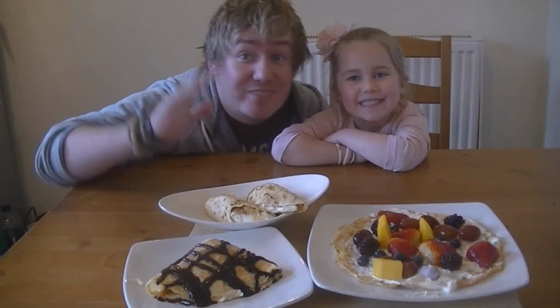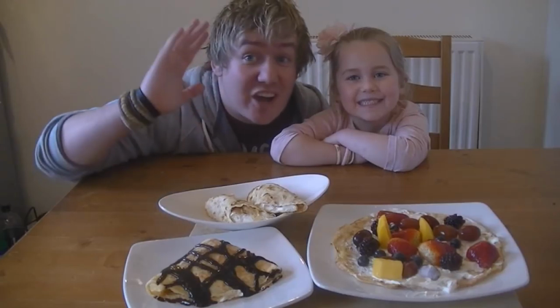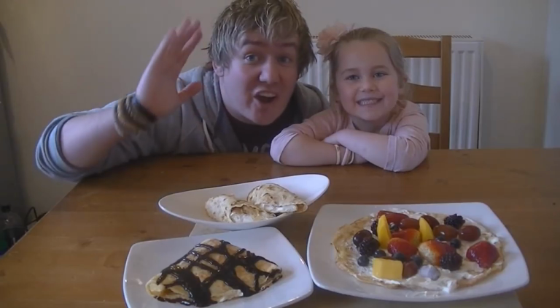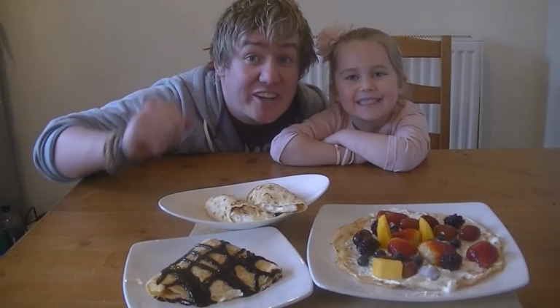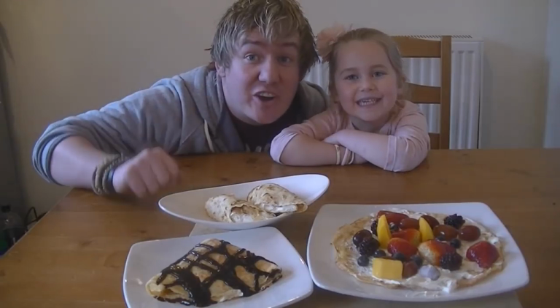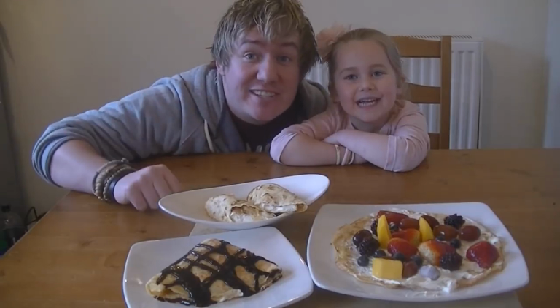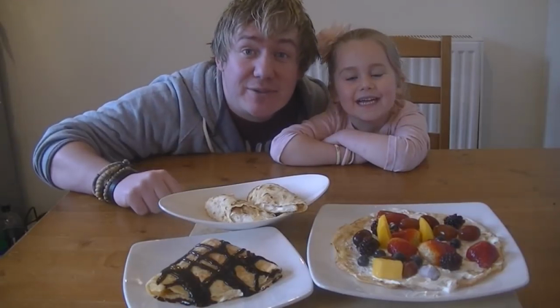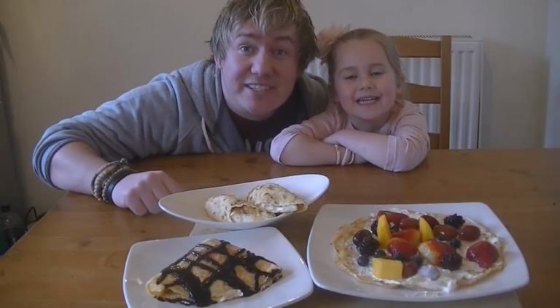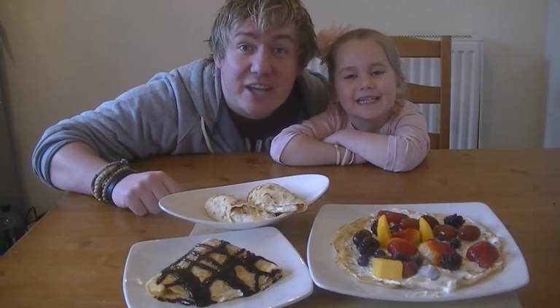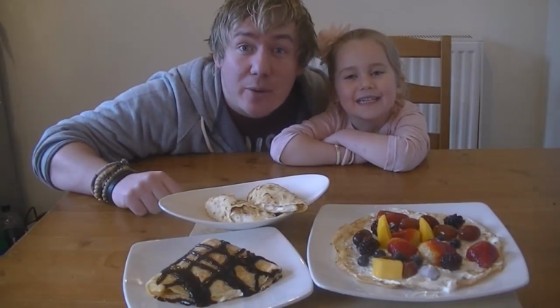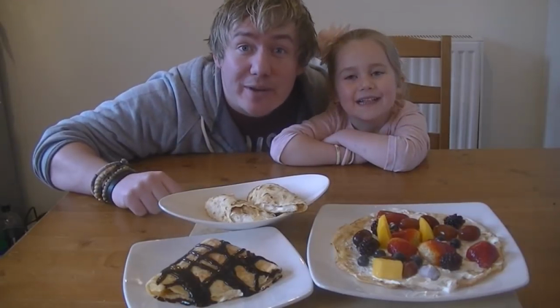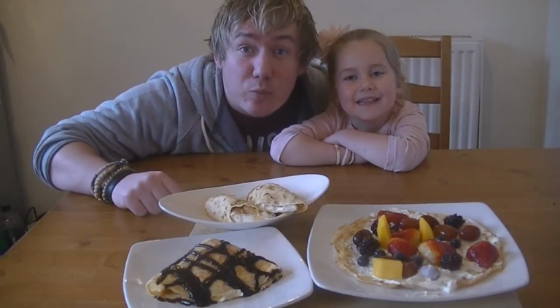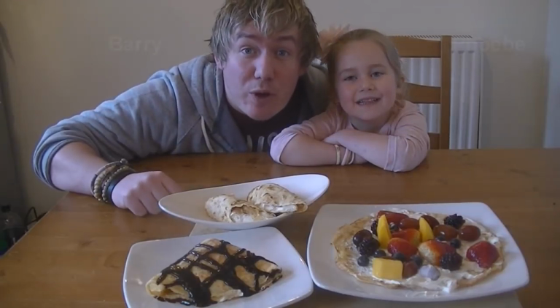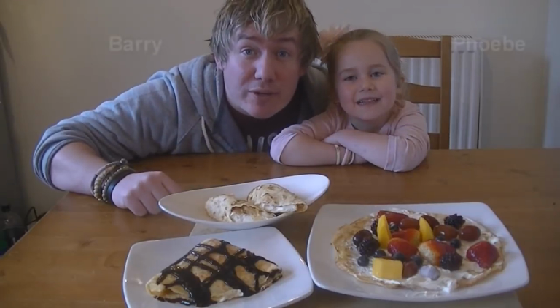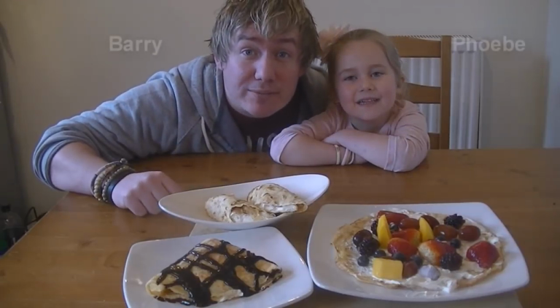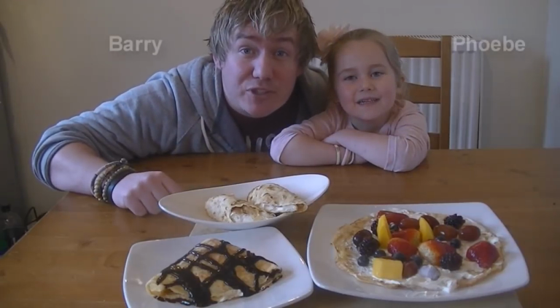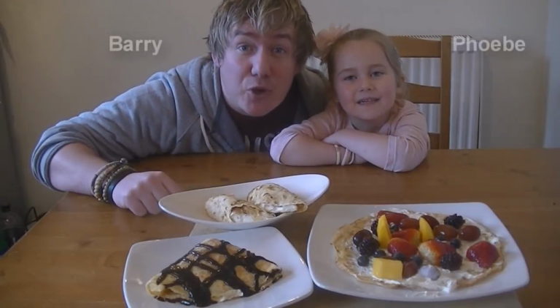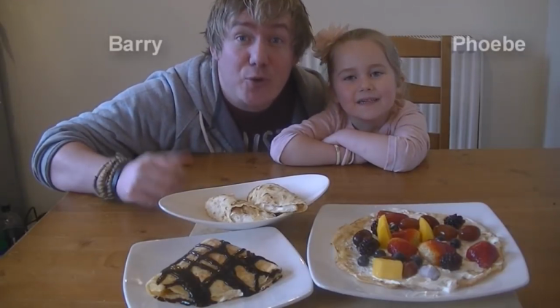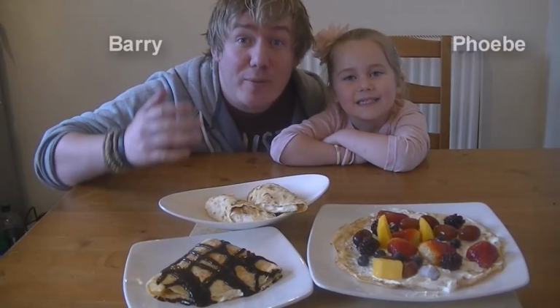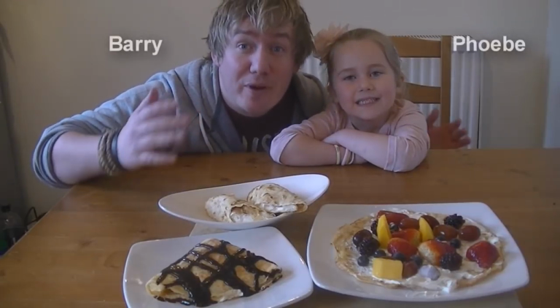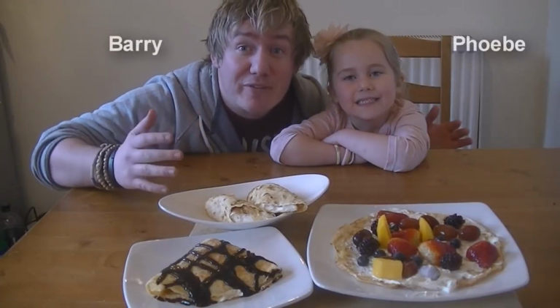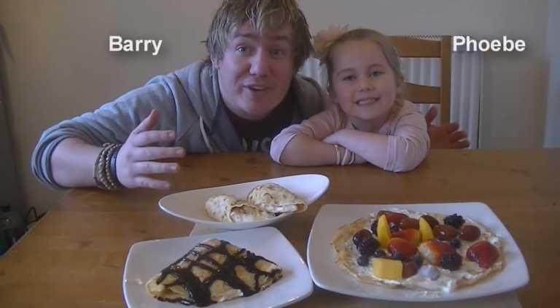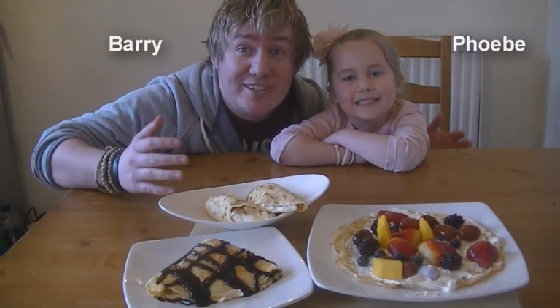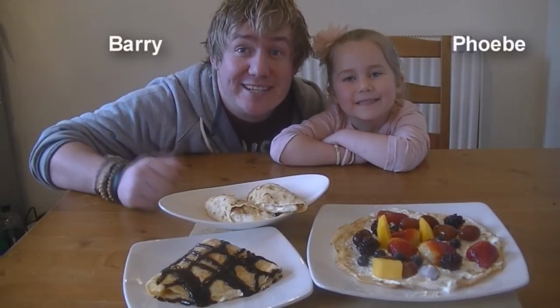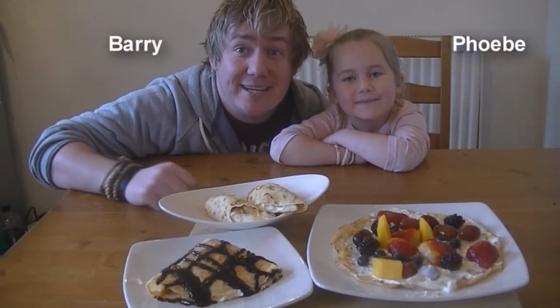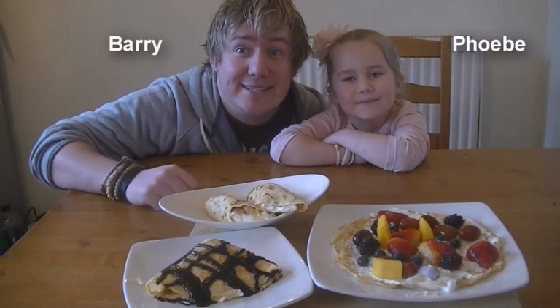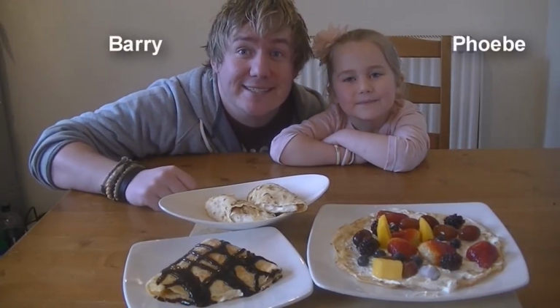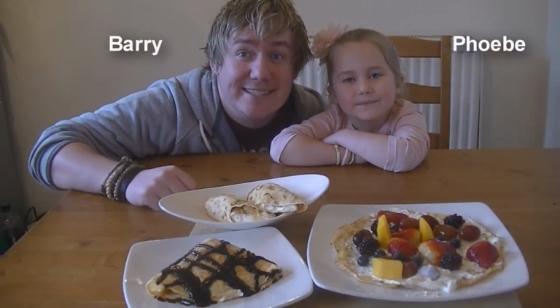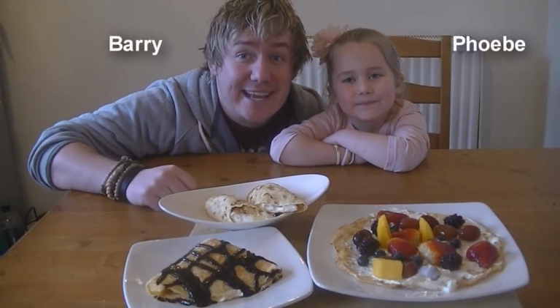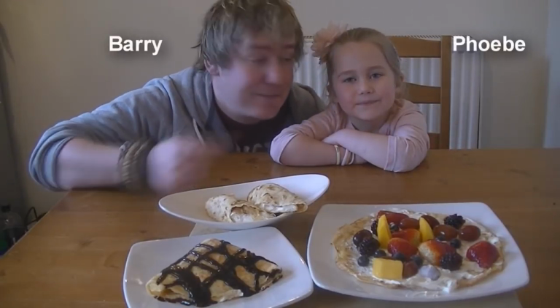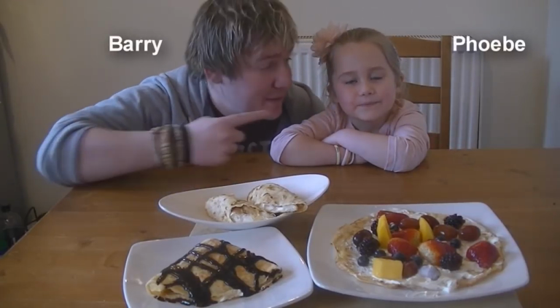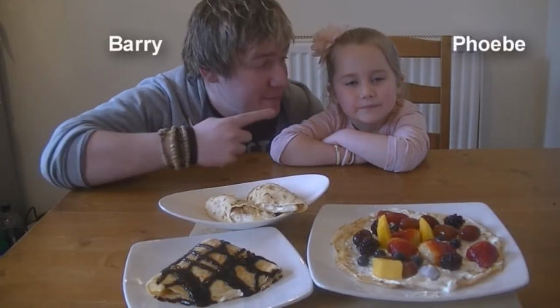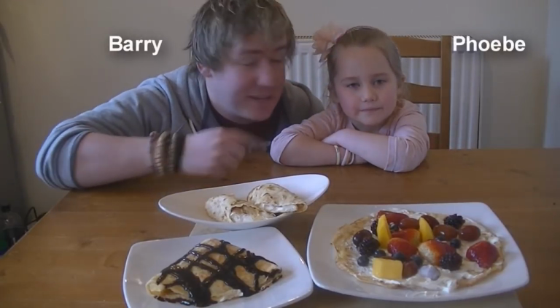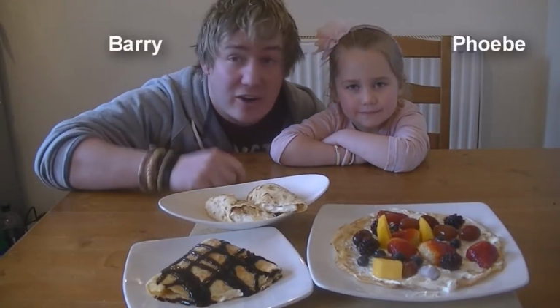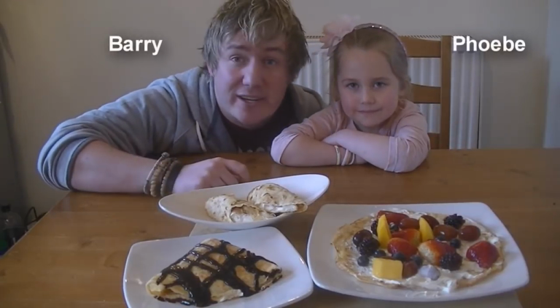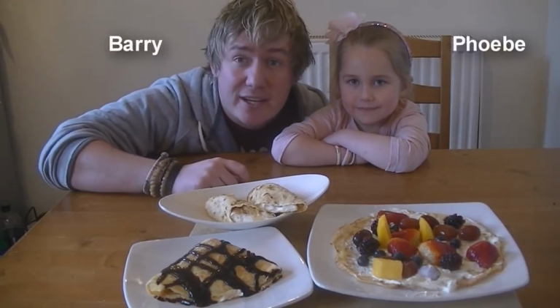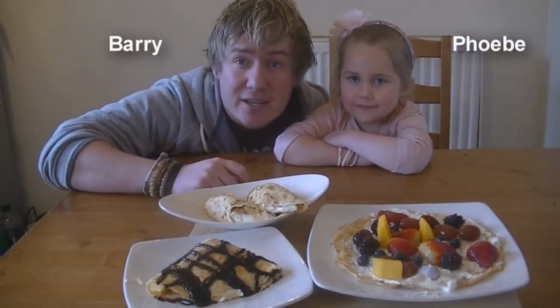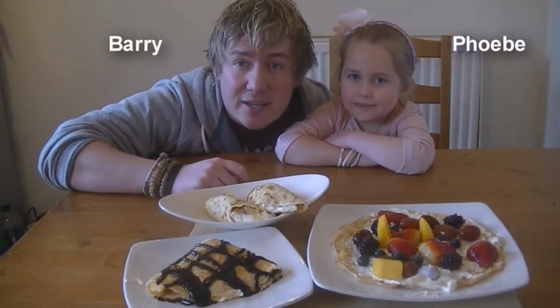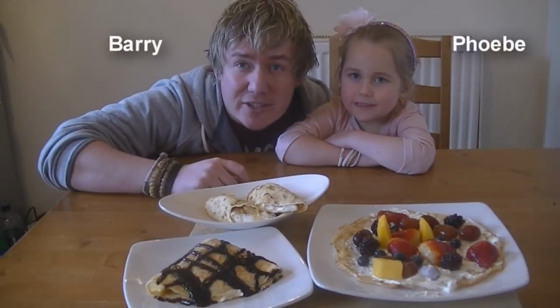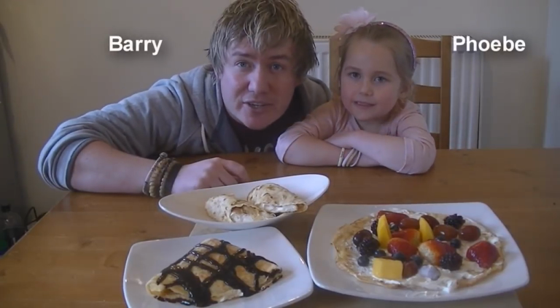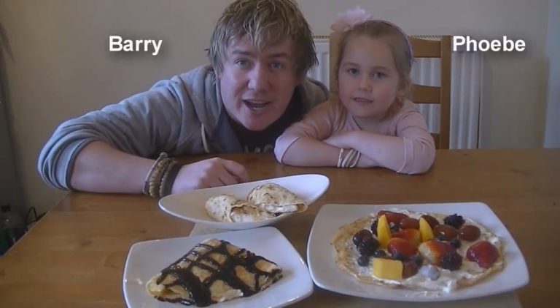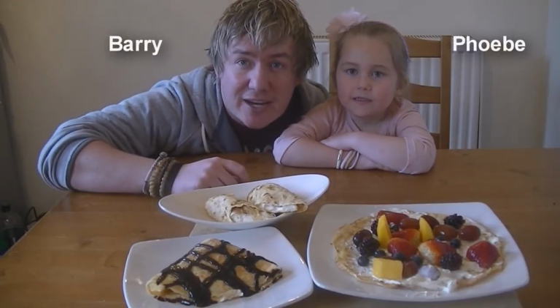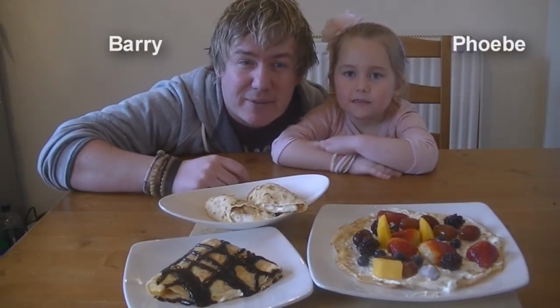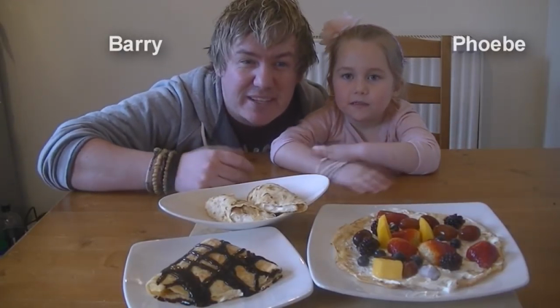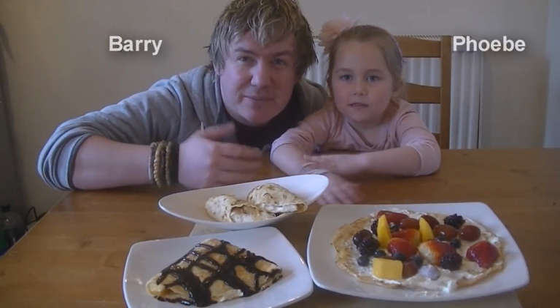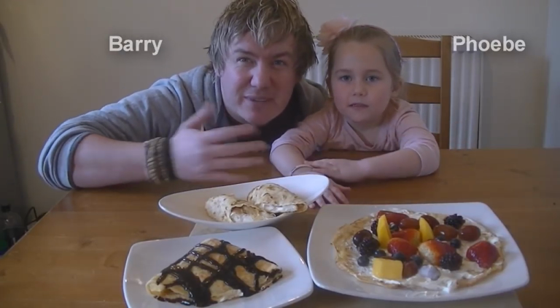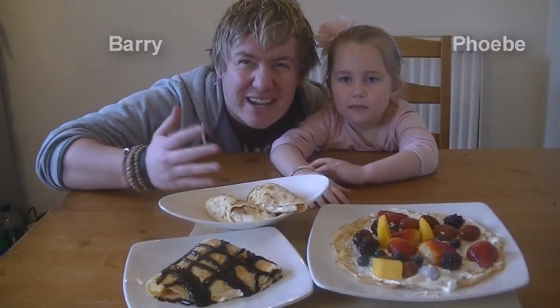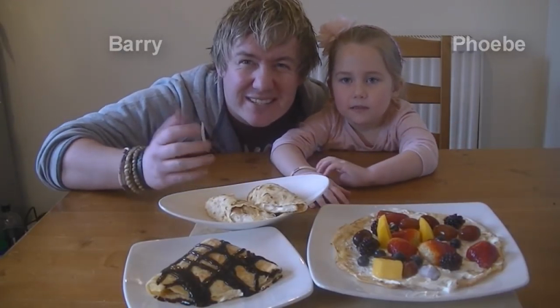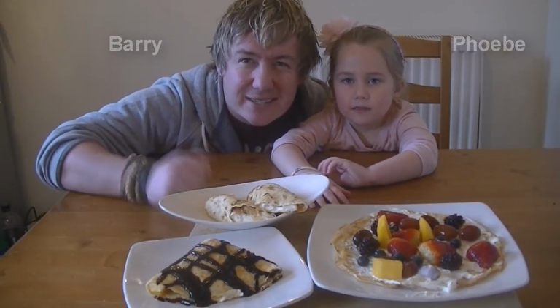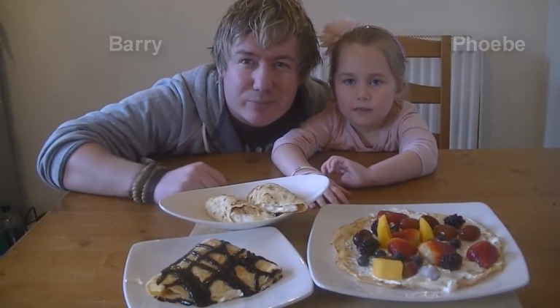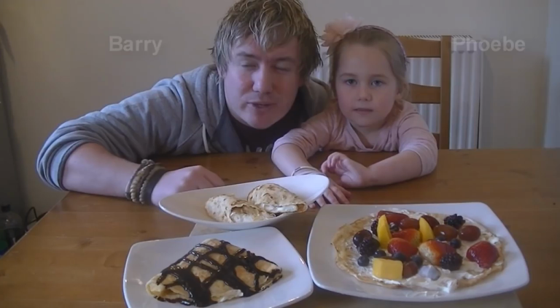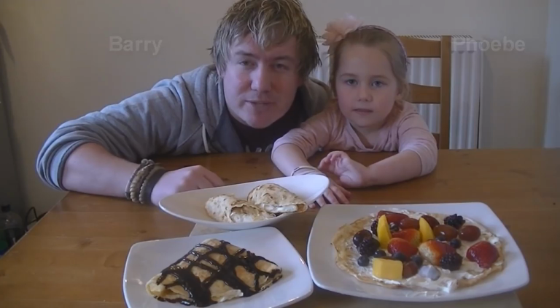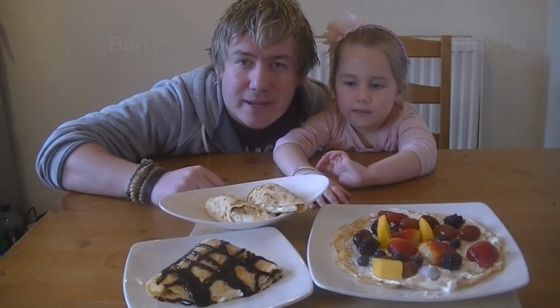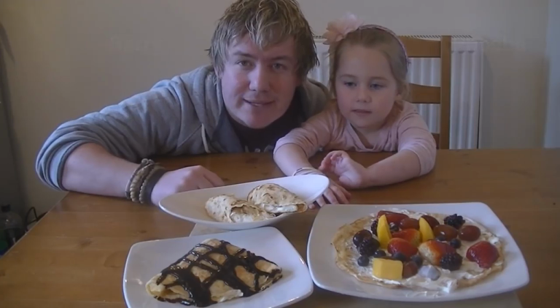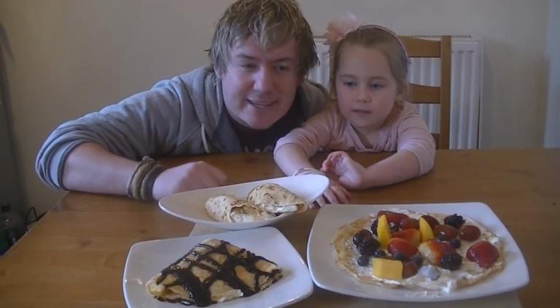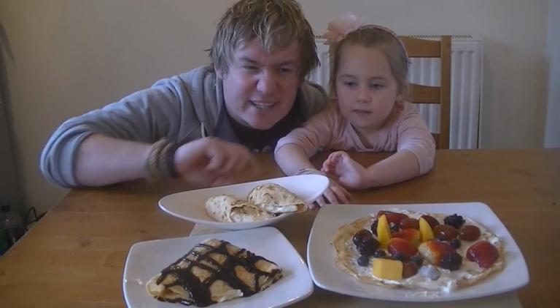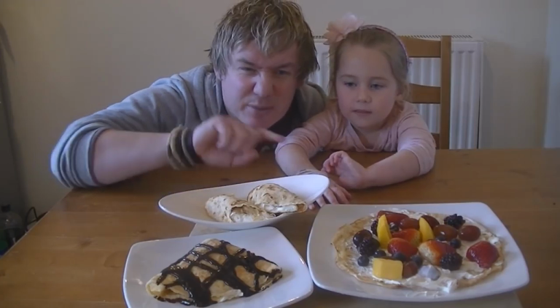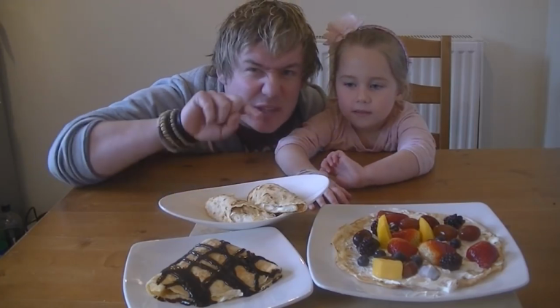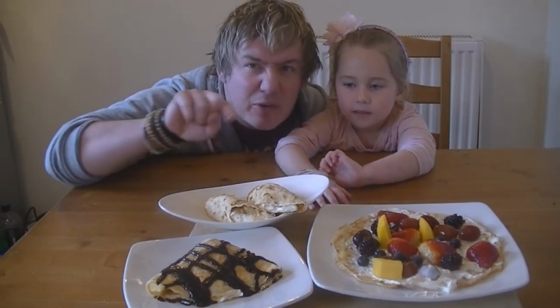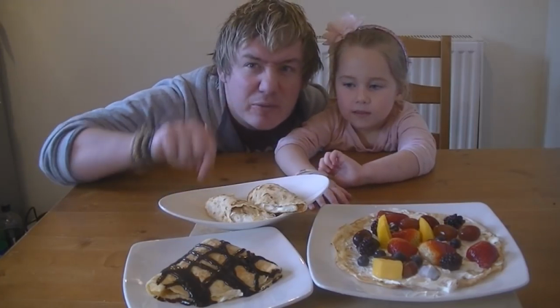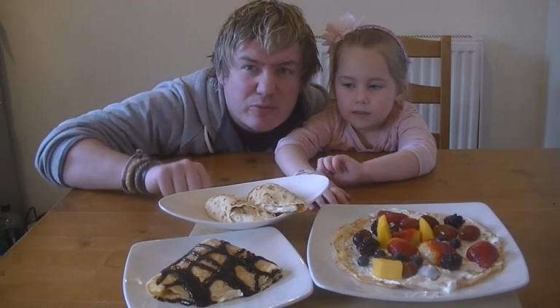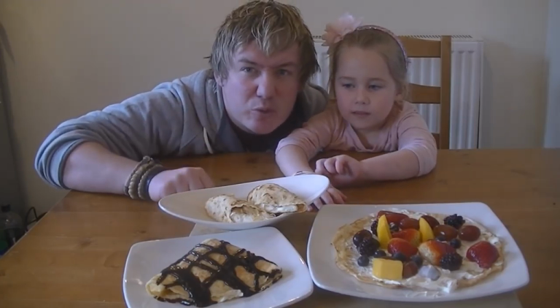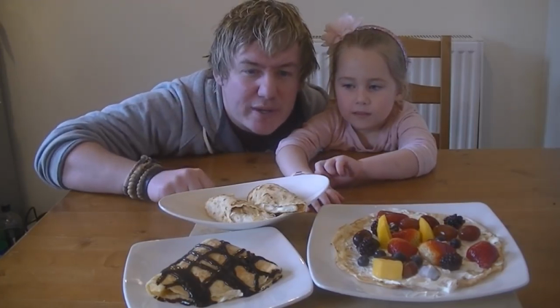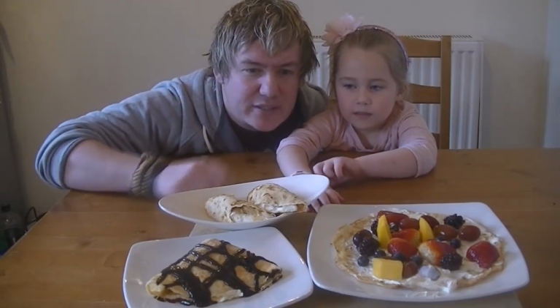Hi guys, how's it going? Welcome to My Virgin Kitchen. Today, Phoebe and I are showing you how to make some classic British pancakes with a little twist.